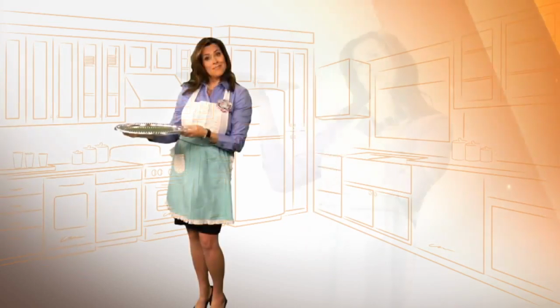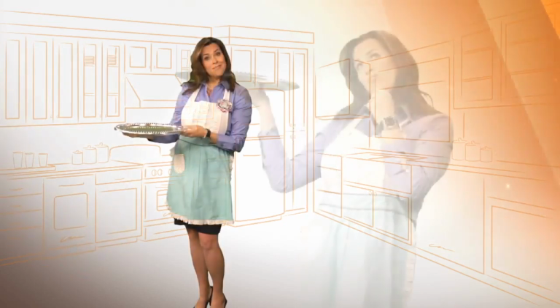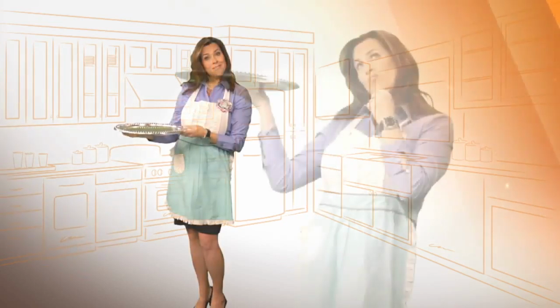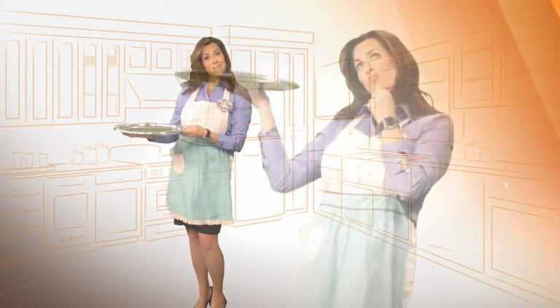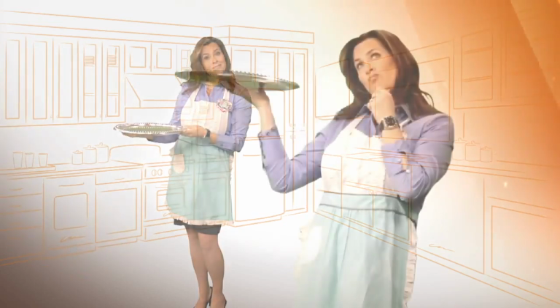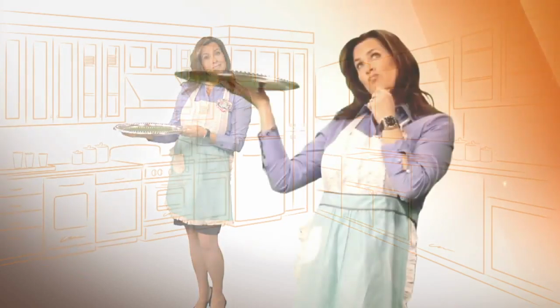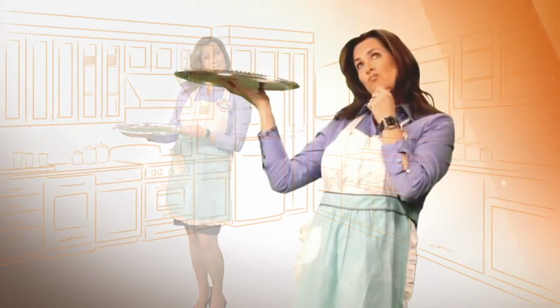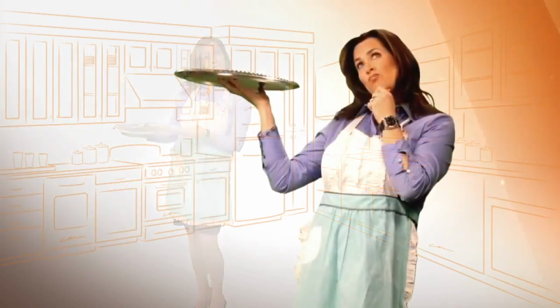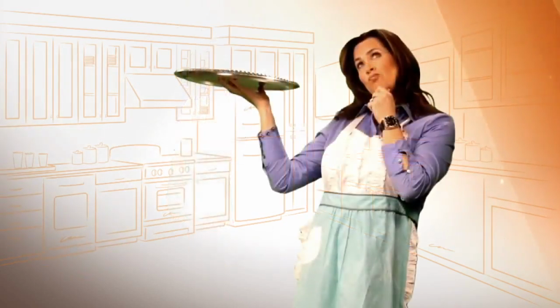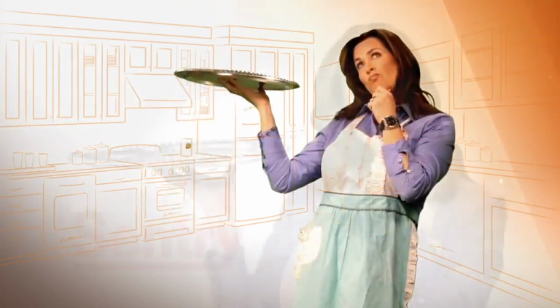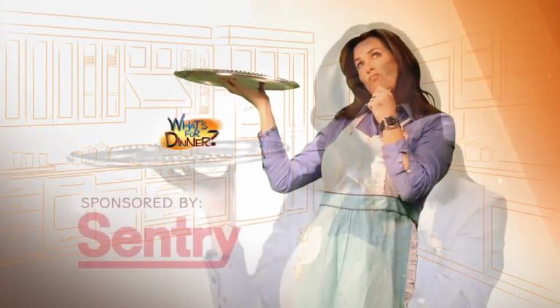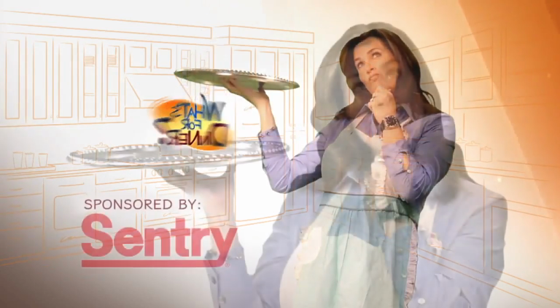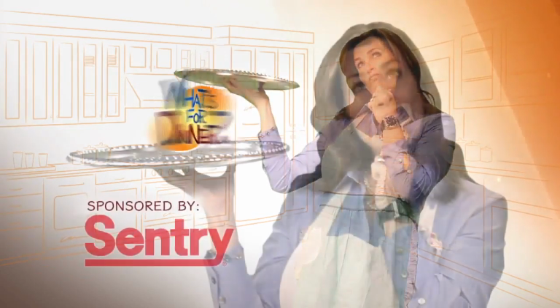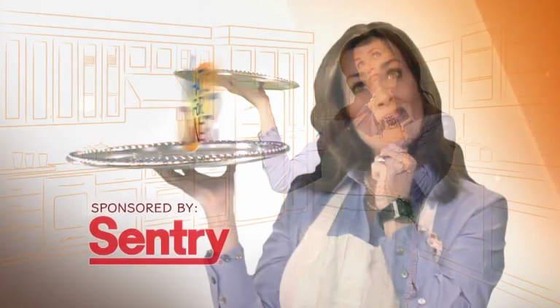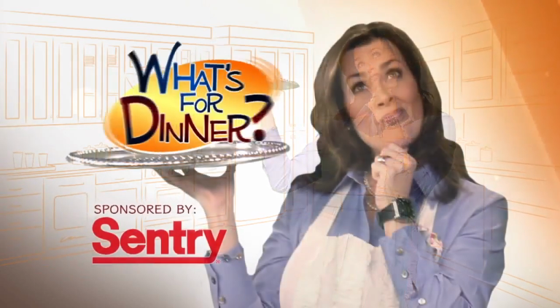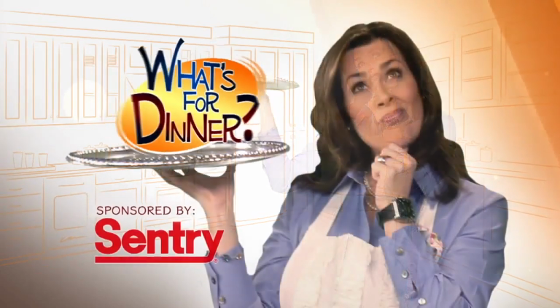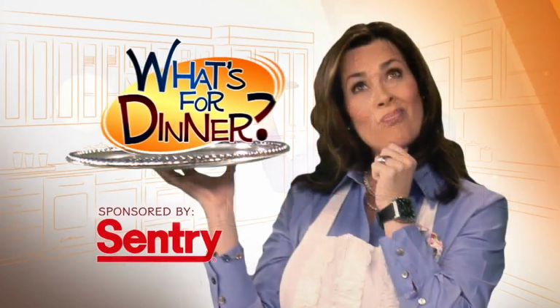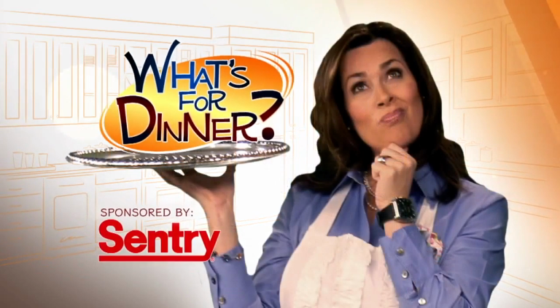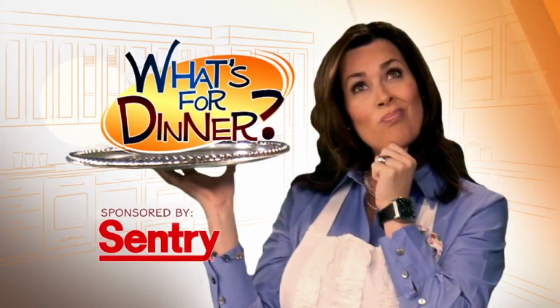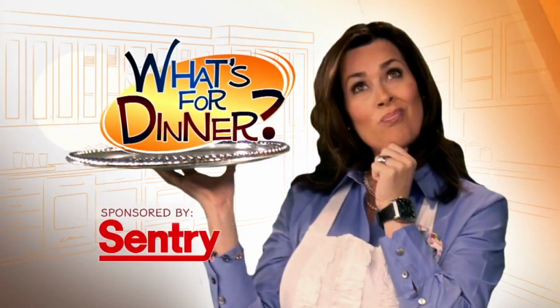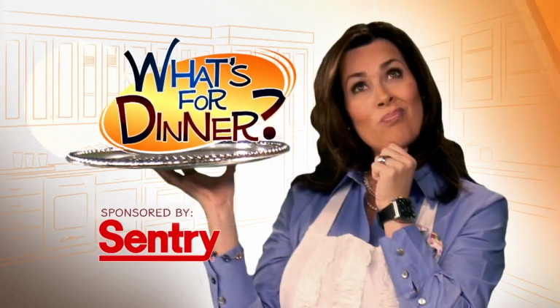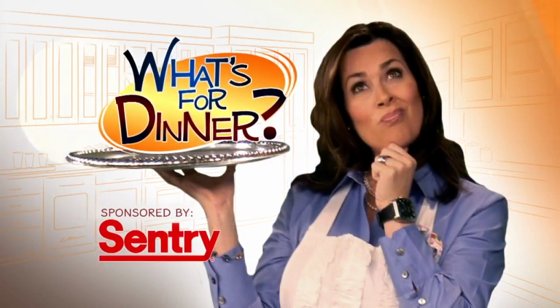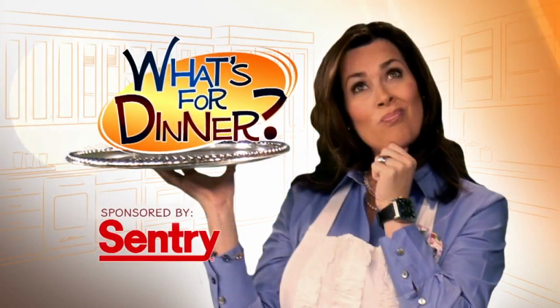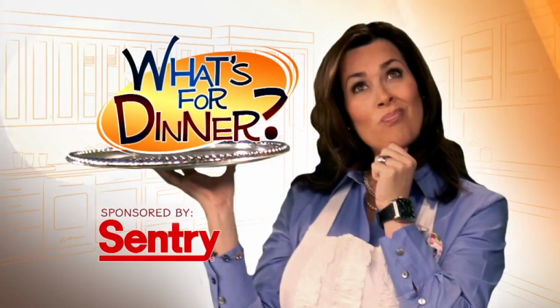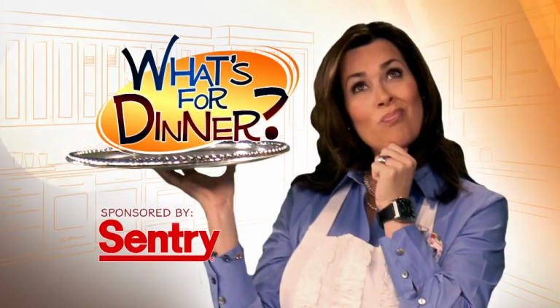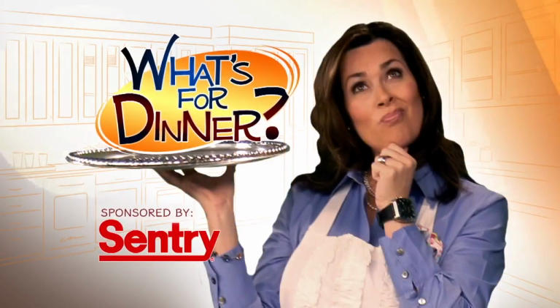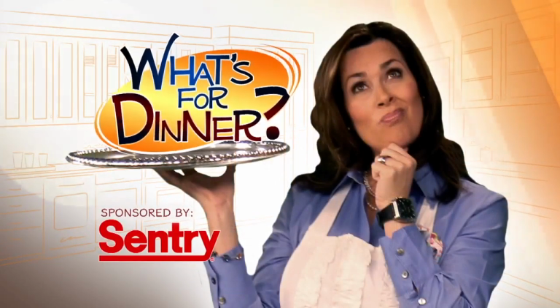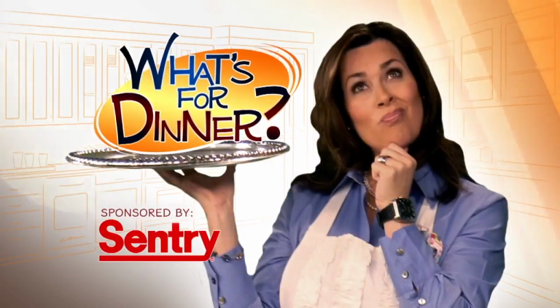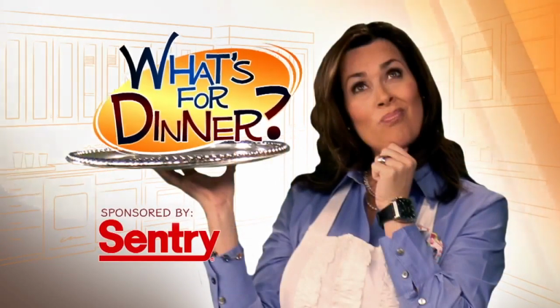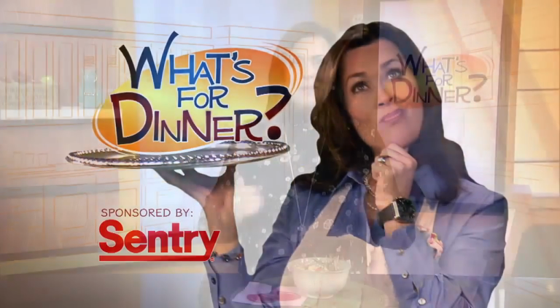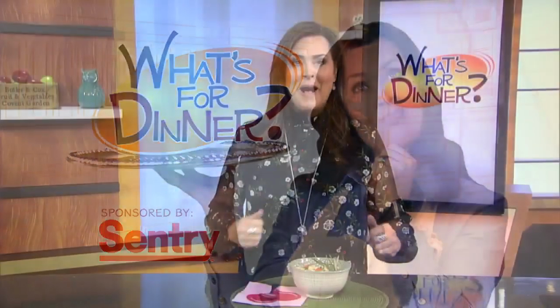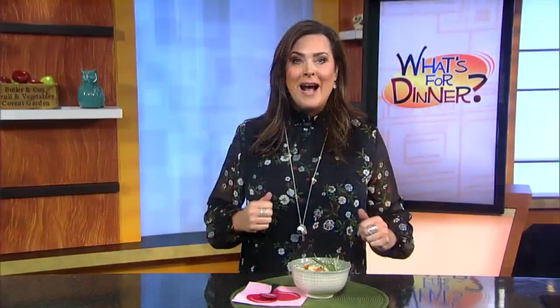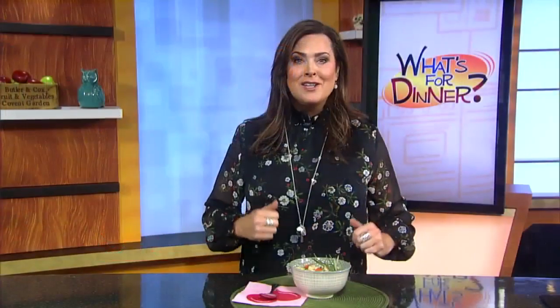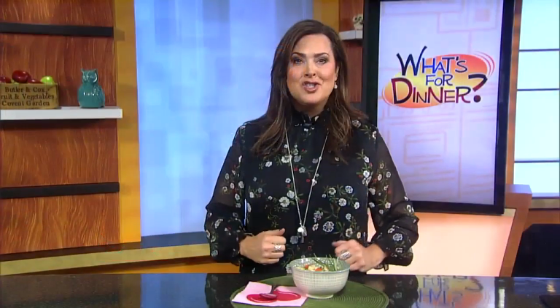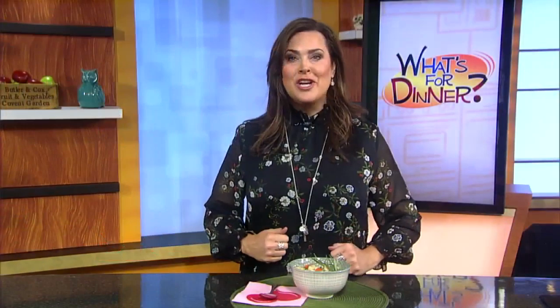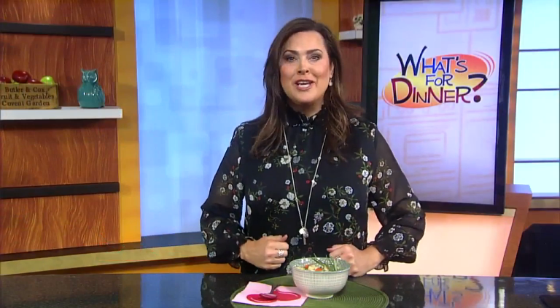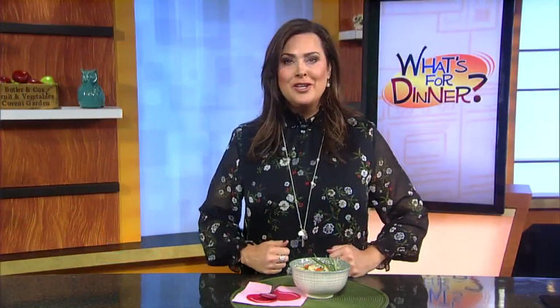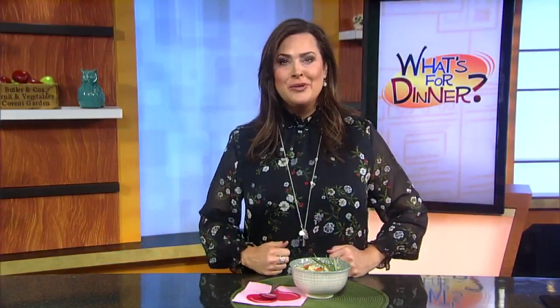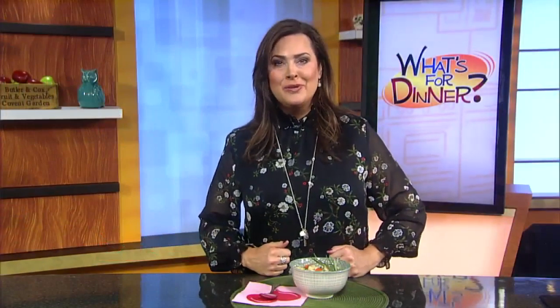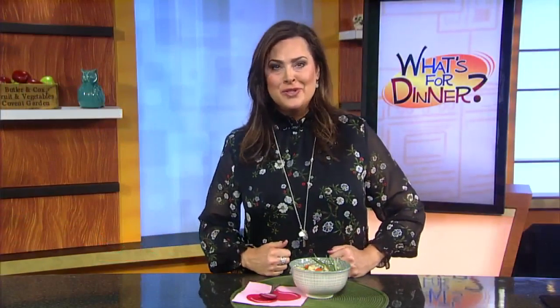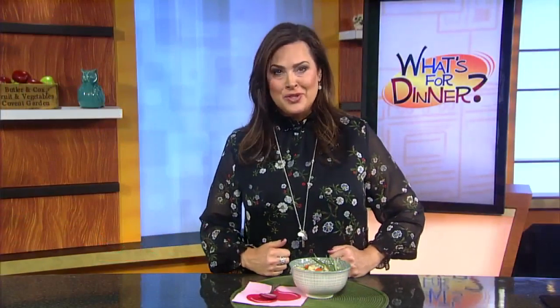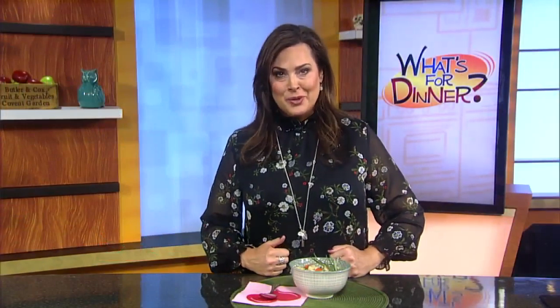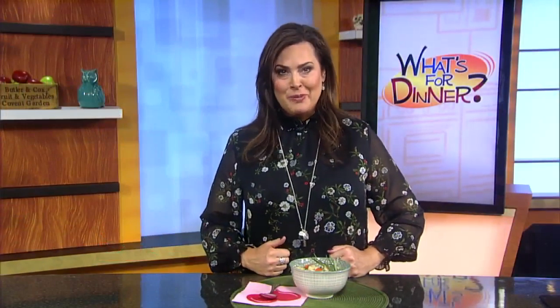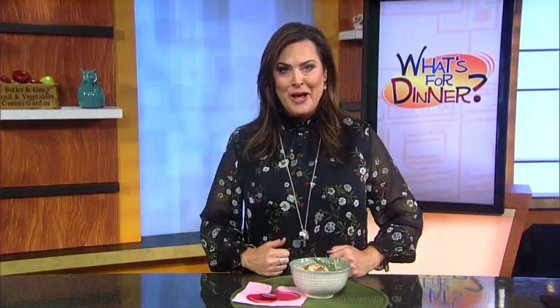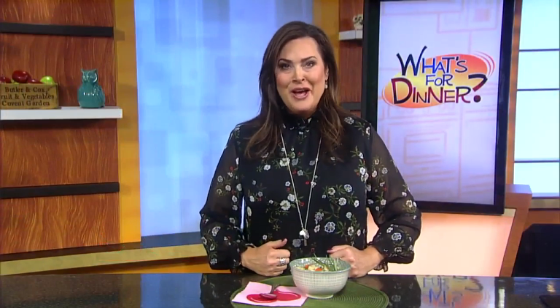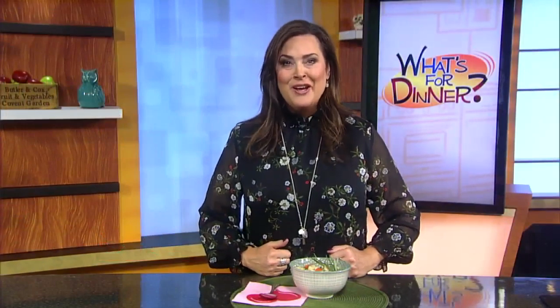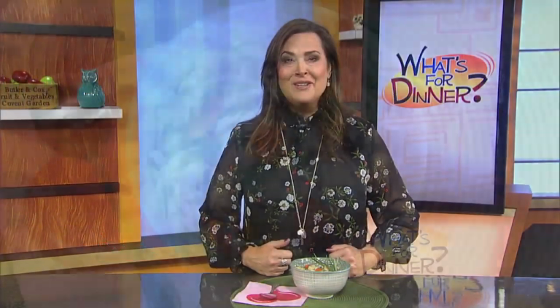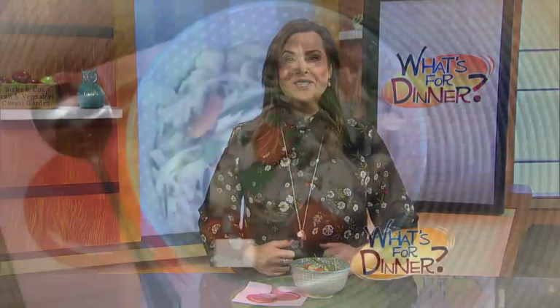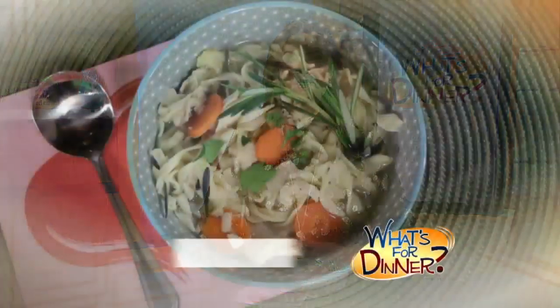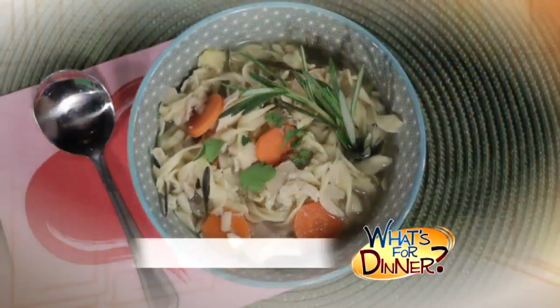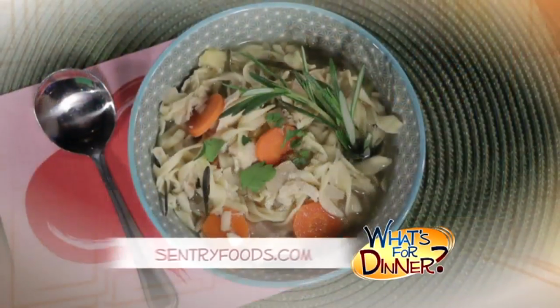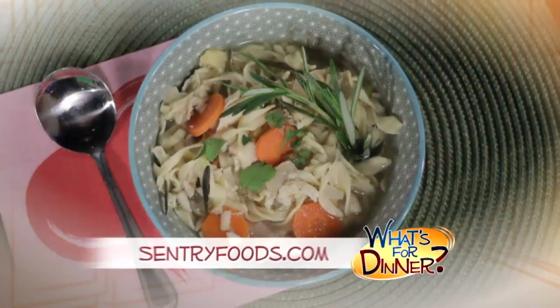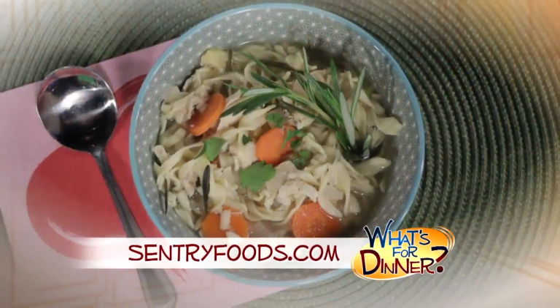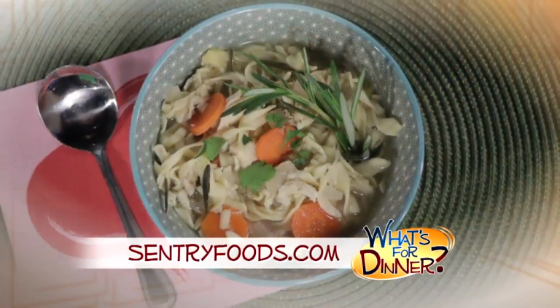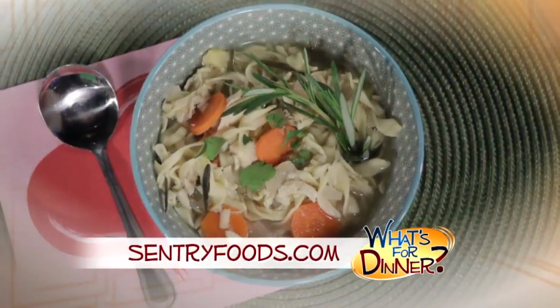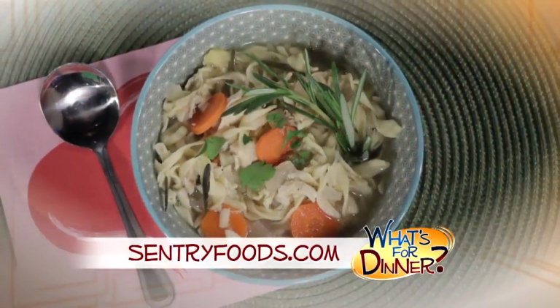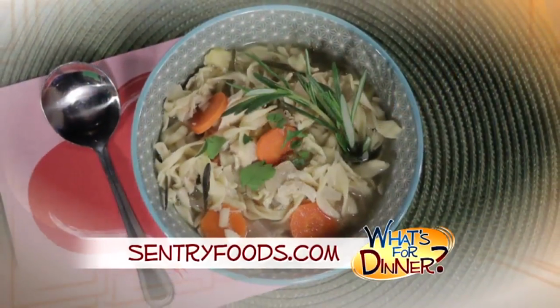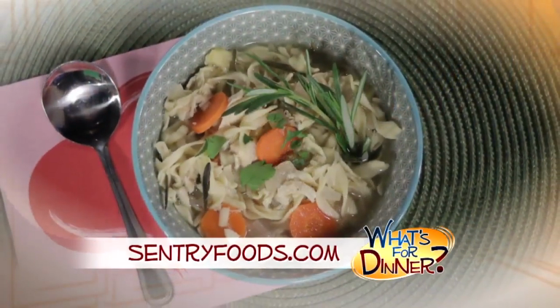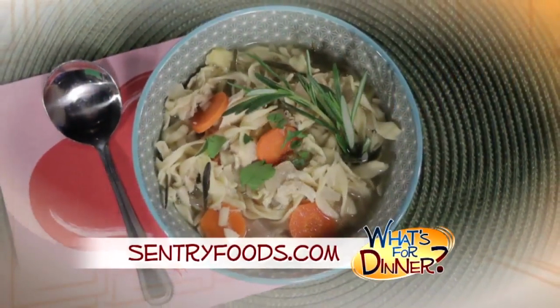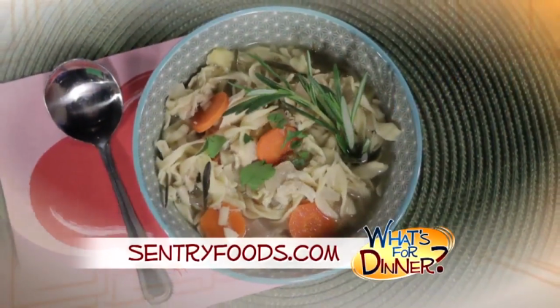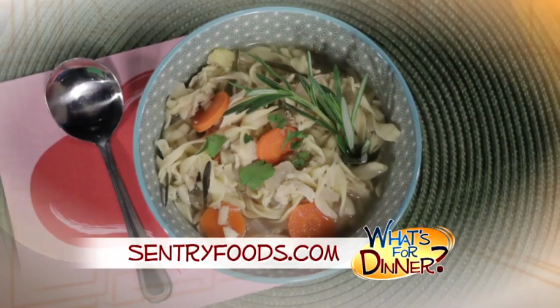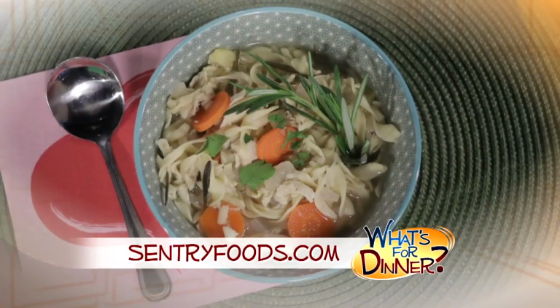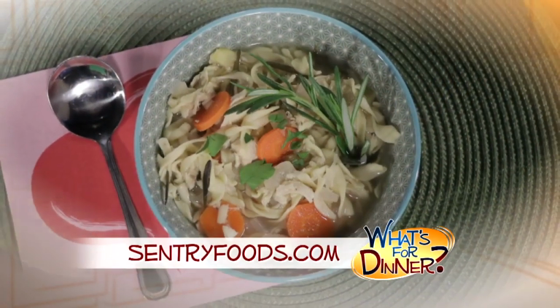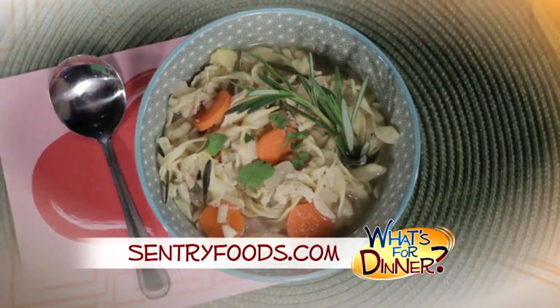I'm Molly Faye from the Morning Blend. For dinner tonight: Crock Pot Chicken Noodle Soup. Go to centuryfoods.com for the recipe.